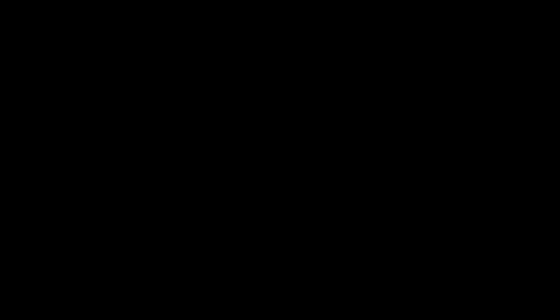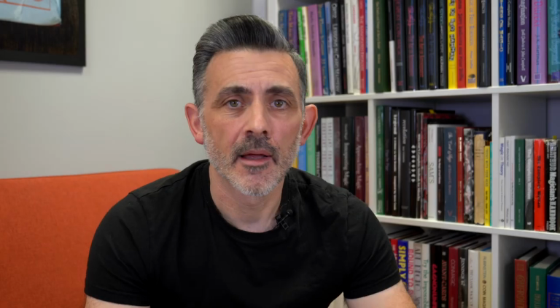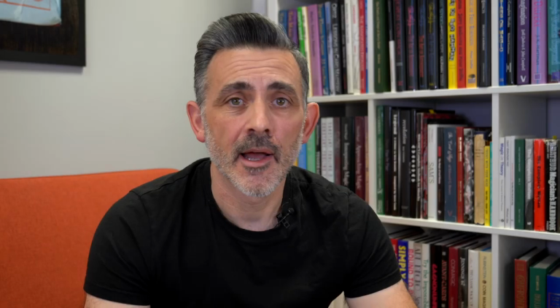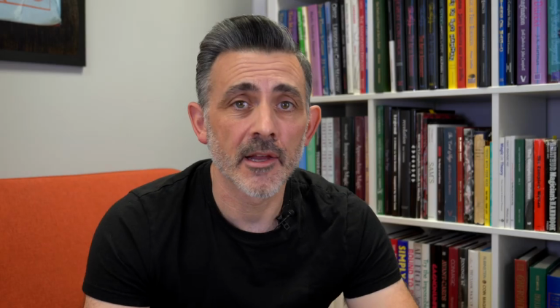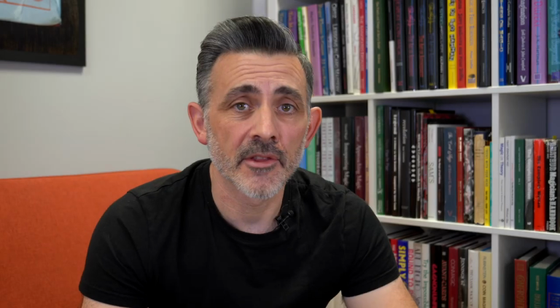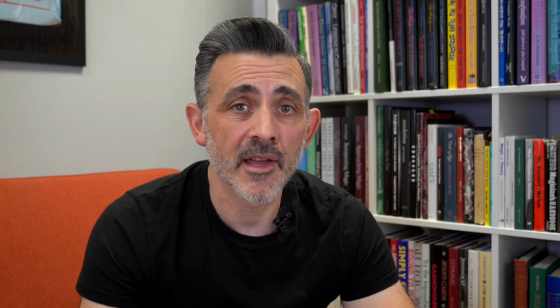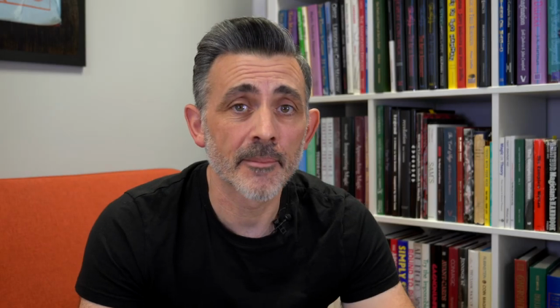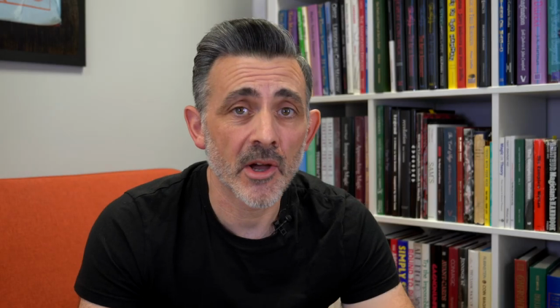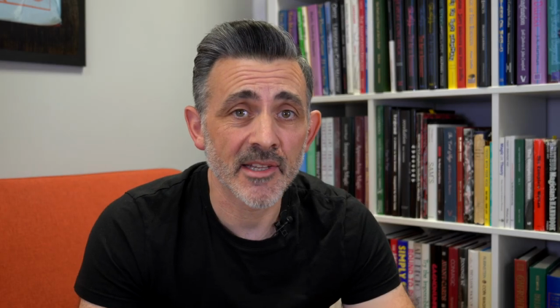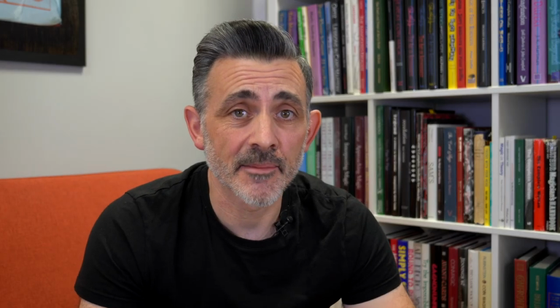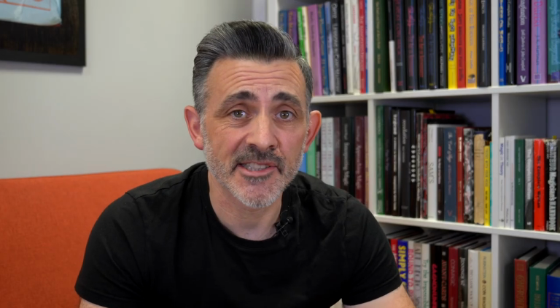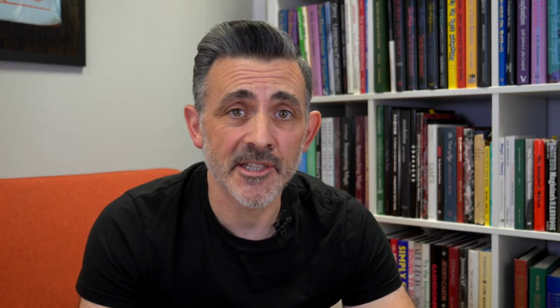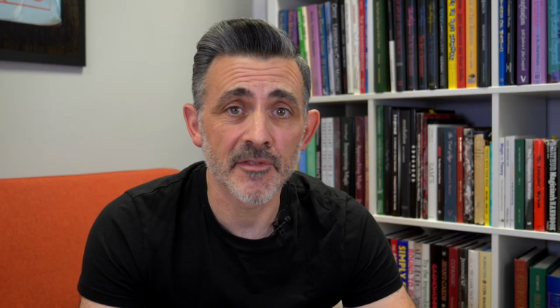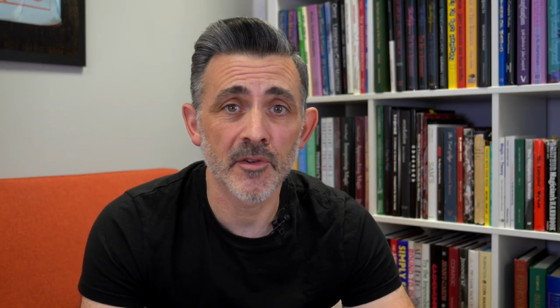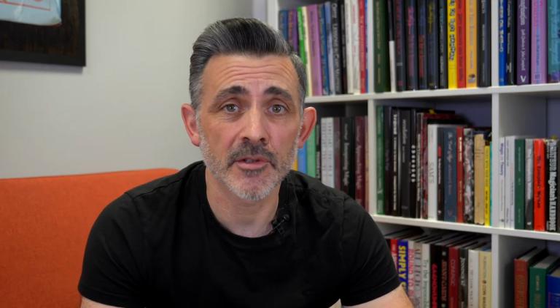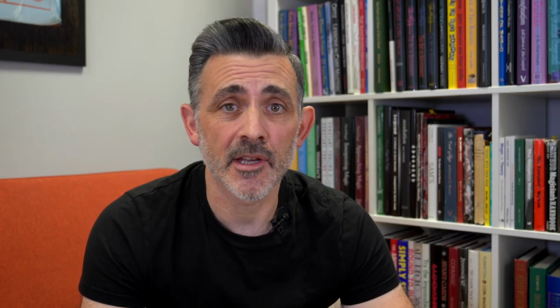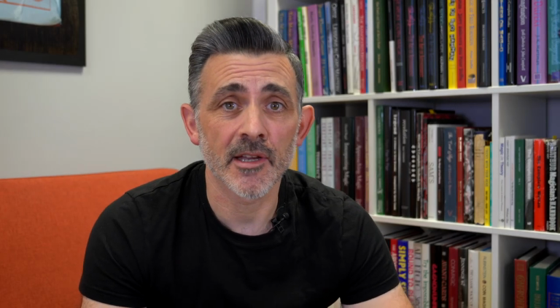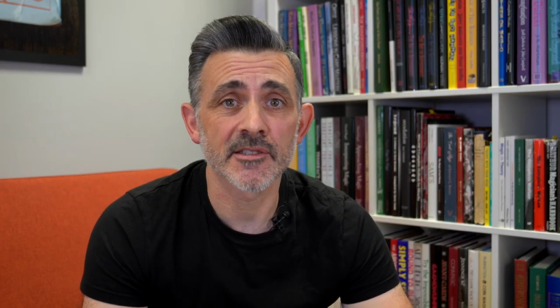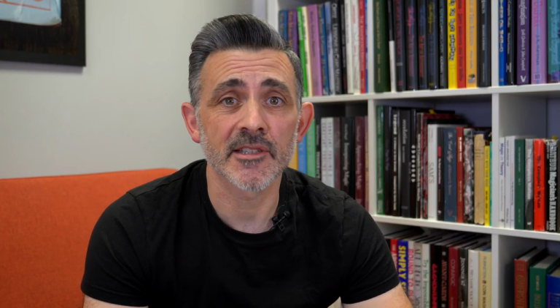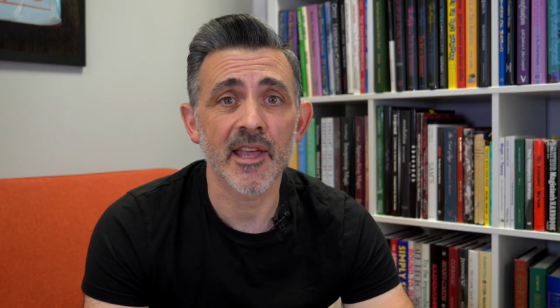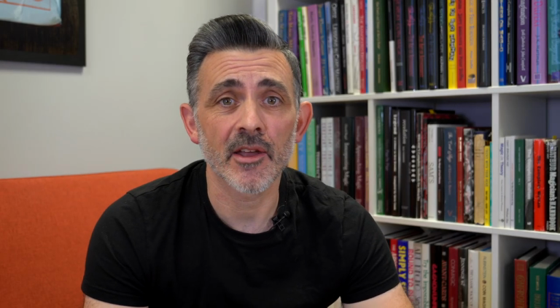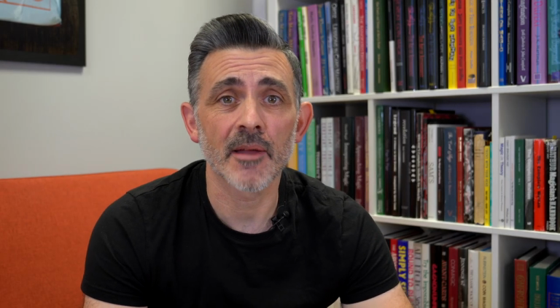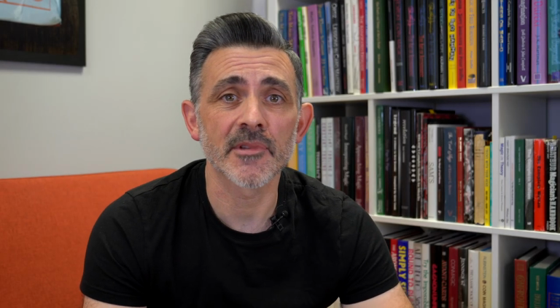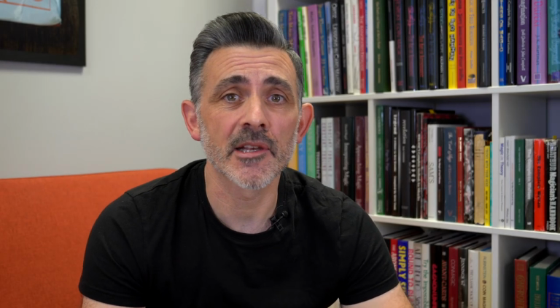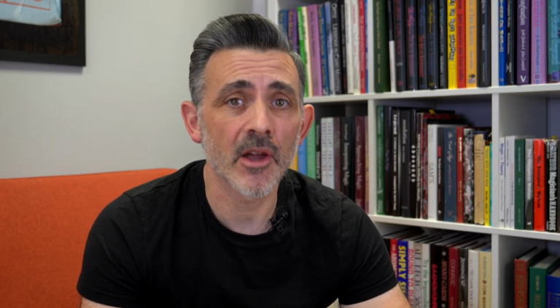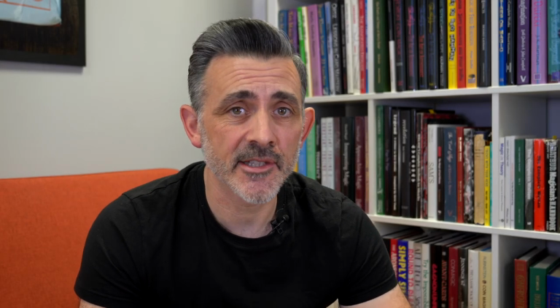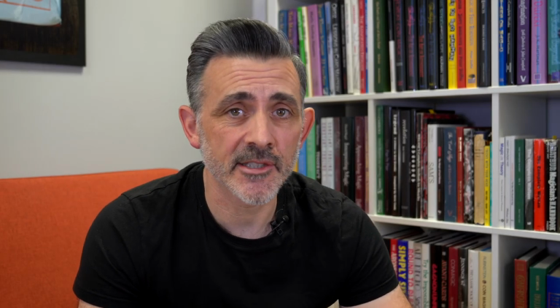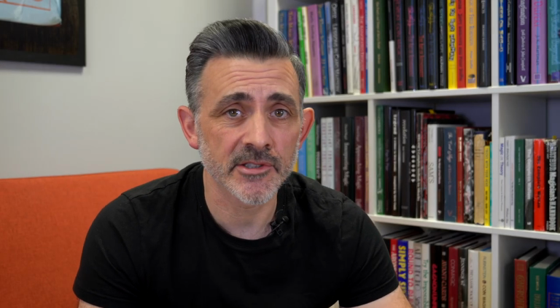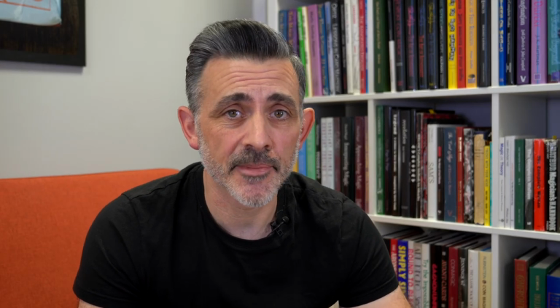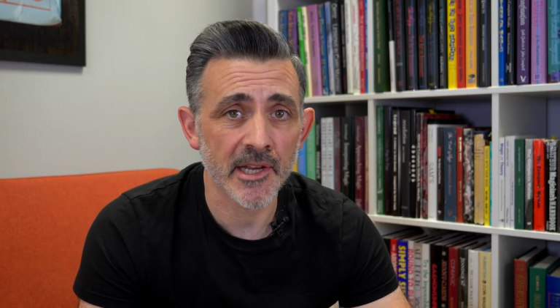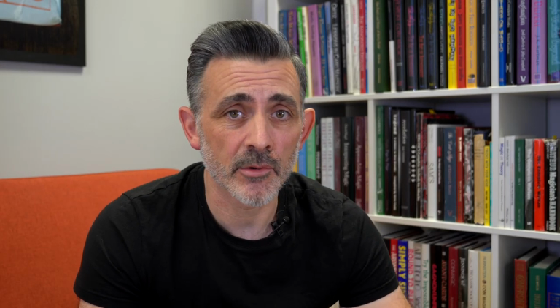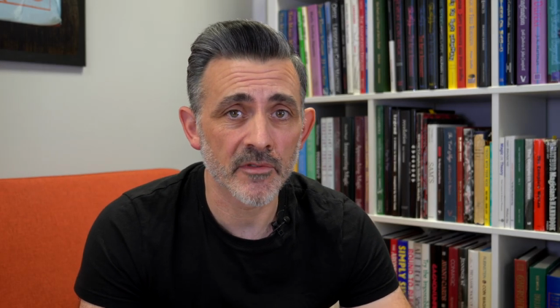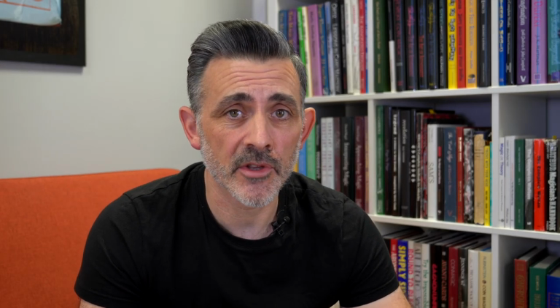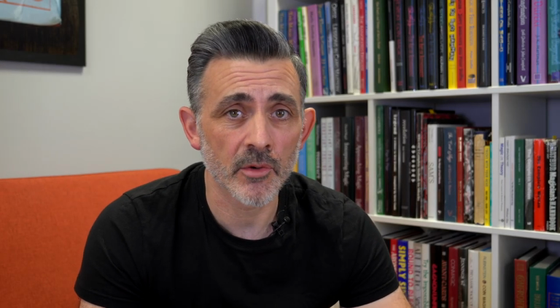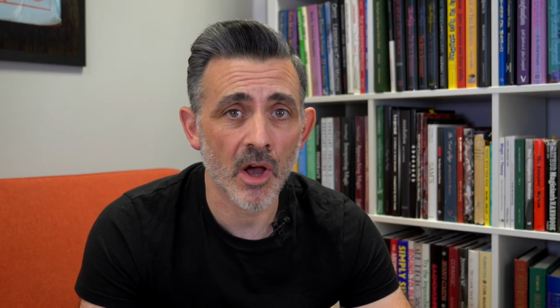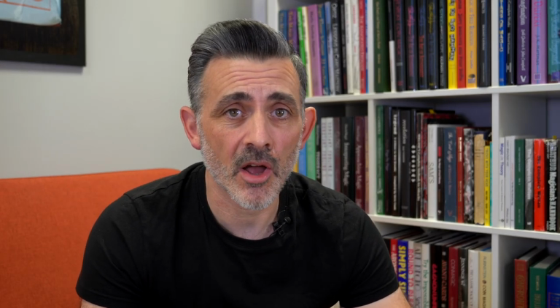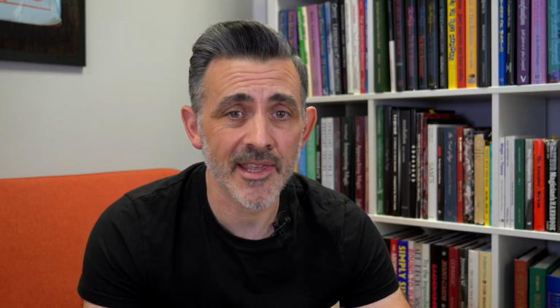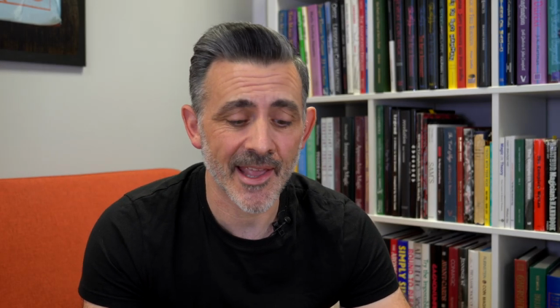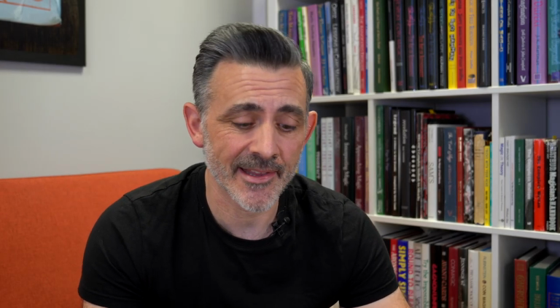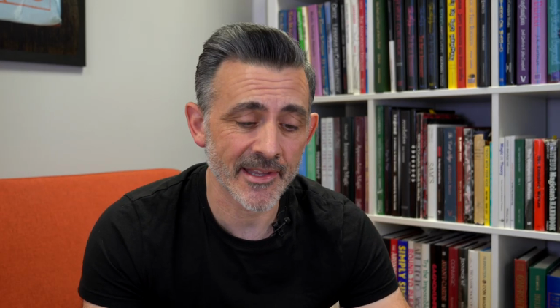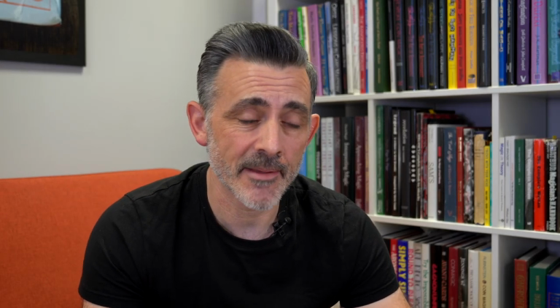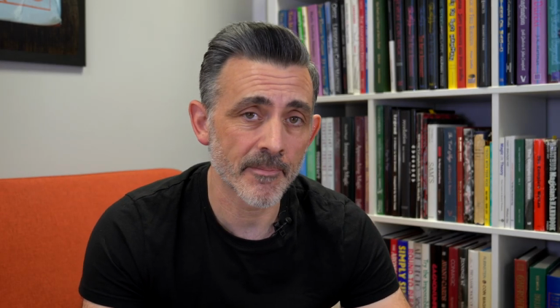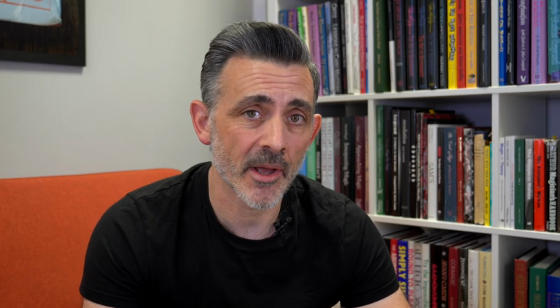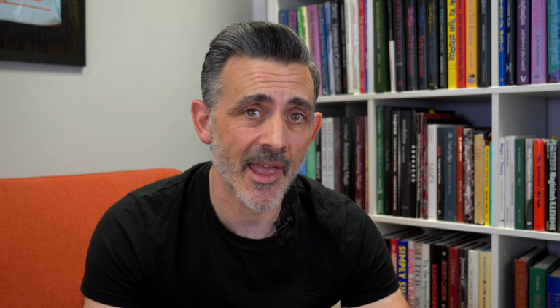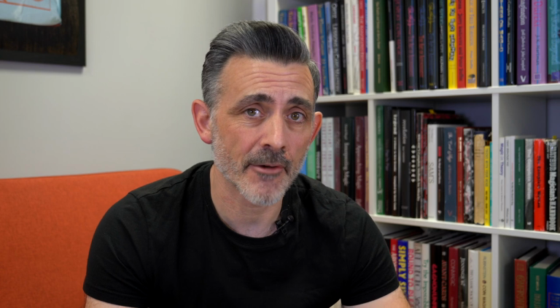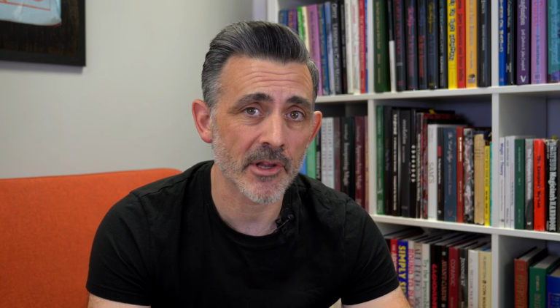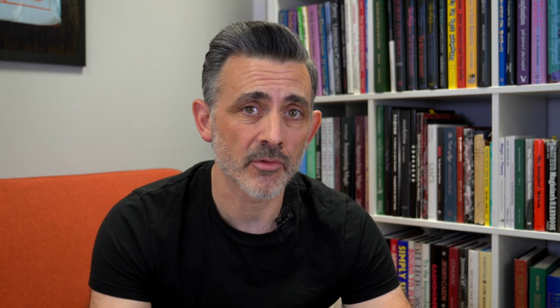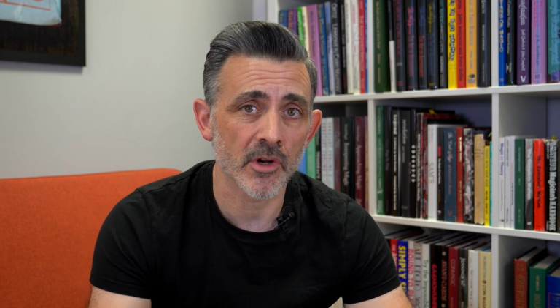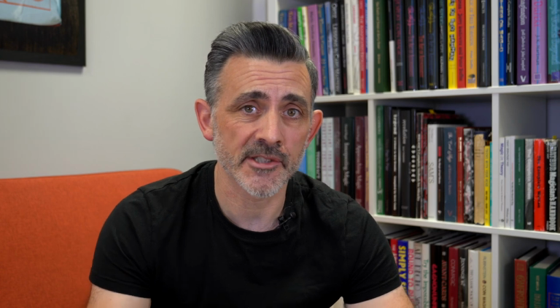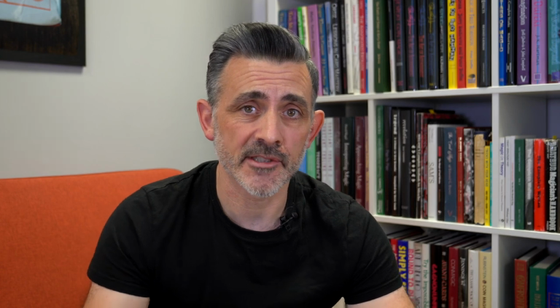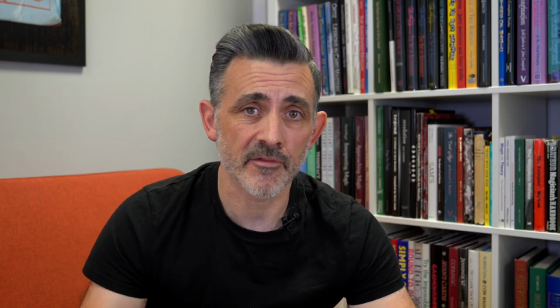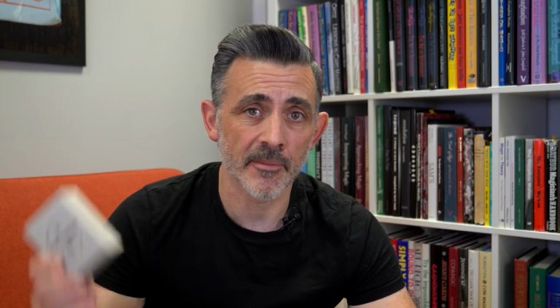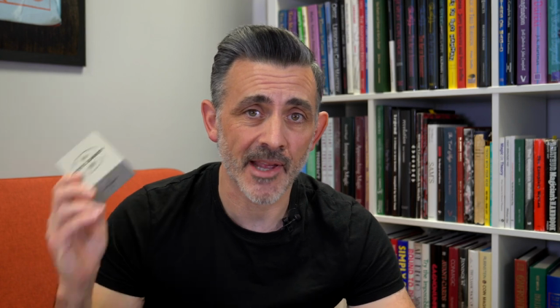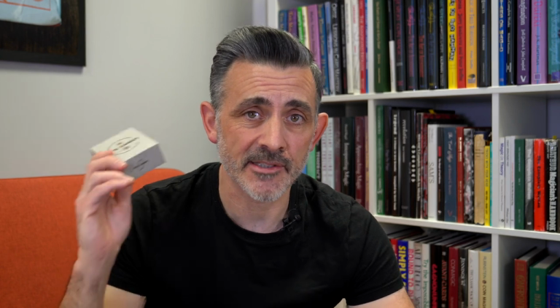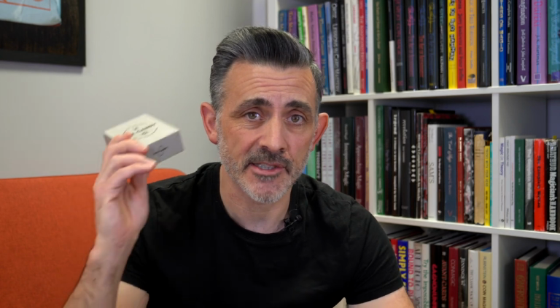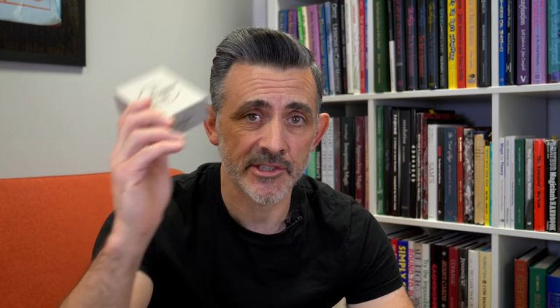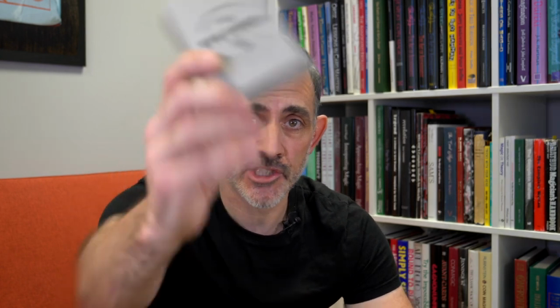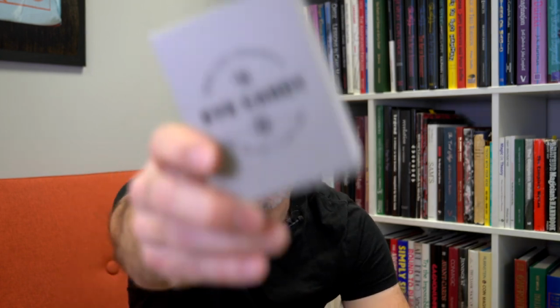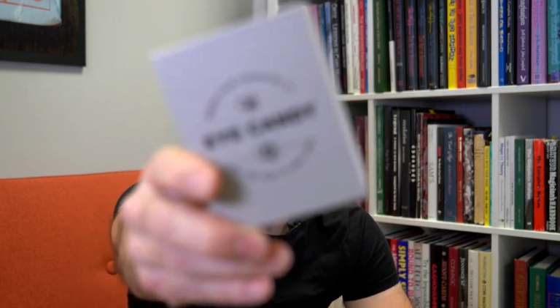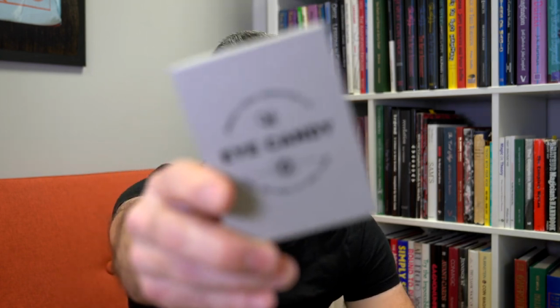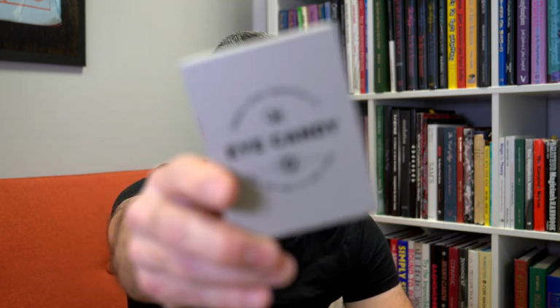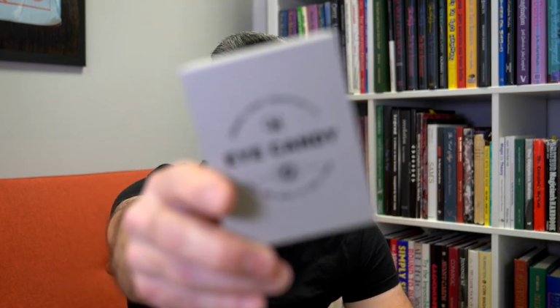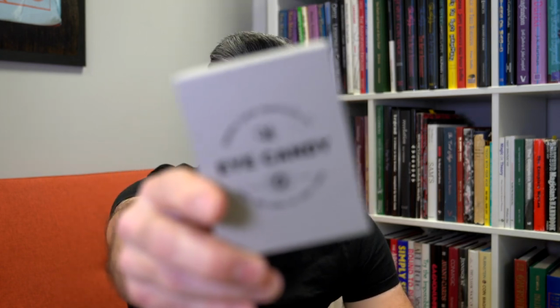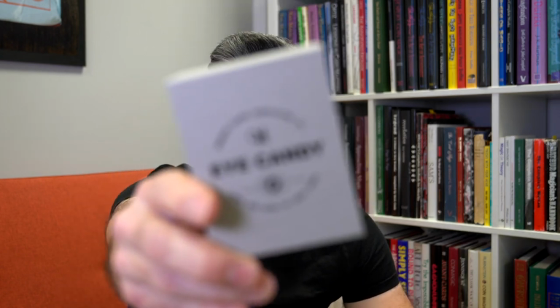Hello there, my name is Steve Faulkner and today I'm delighted to be able to review Eye Candy by Eric Ross from Hanson Chen Productions.